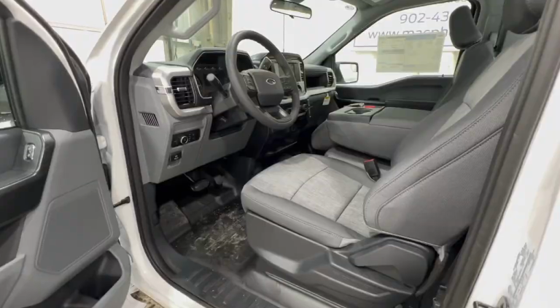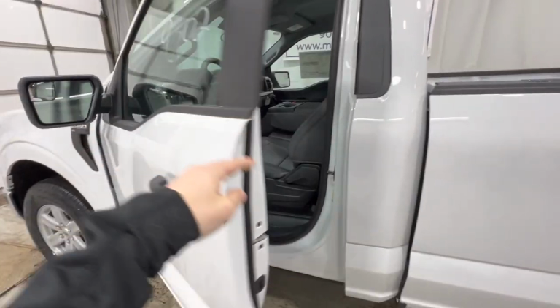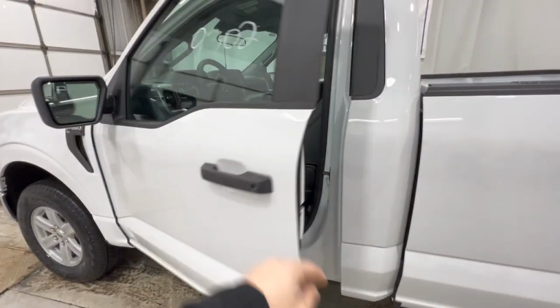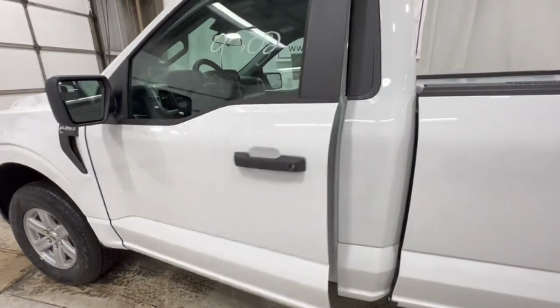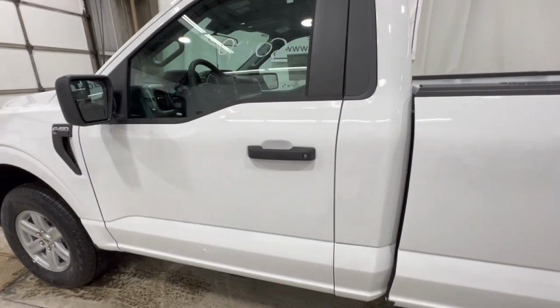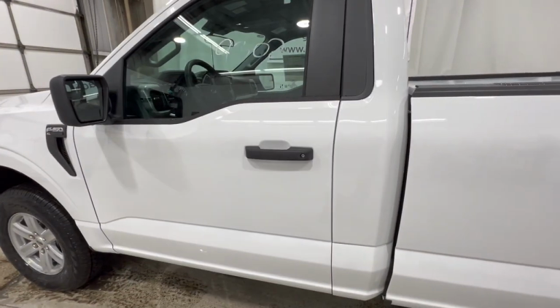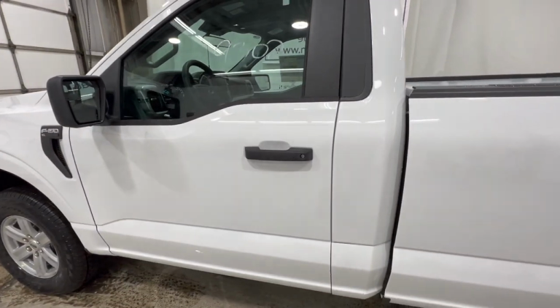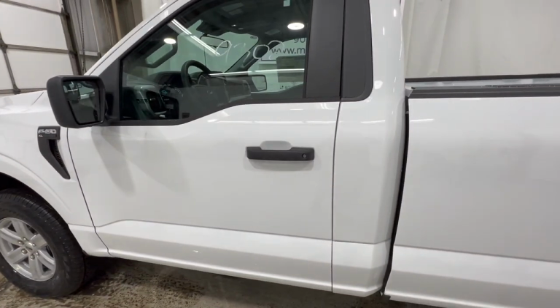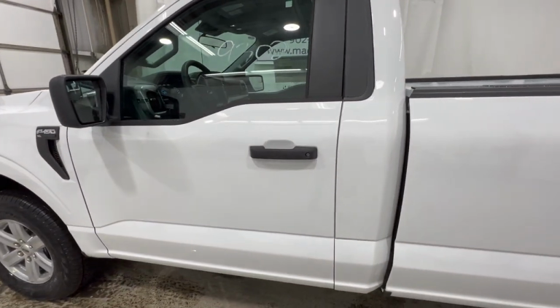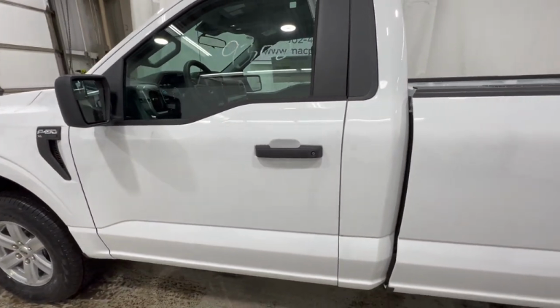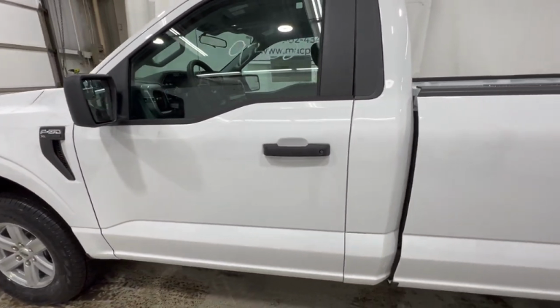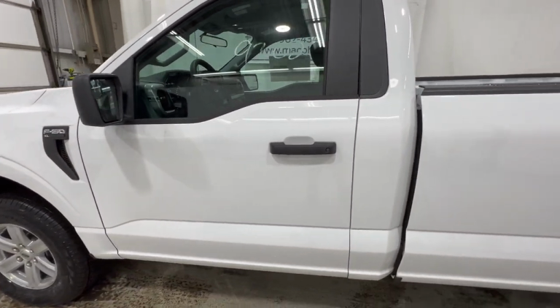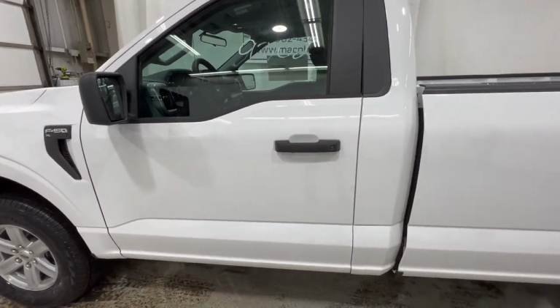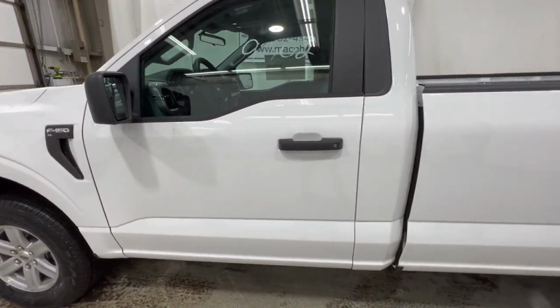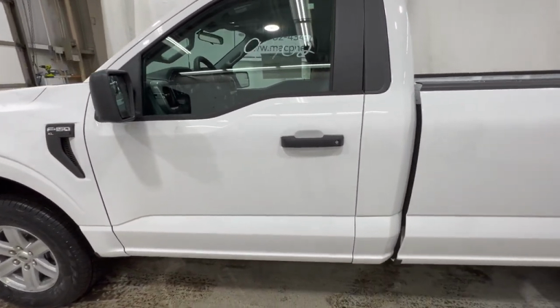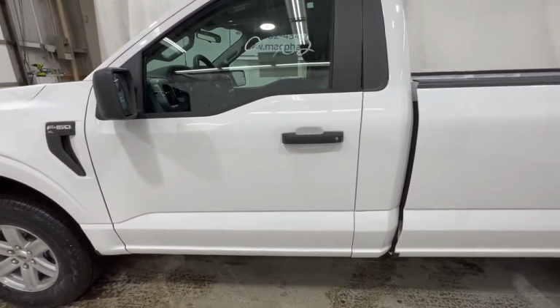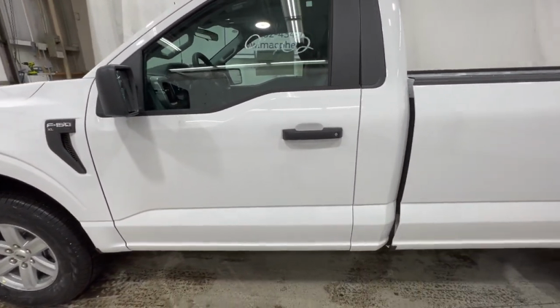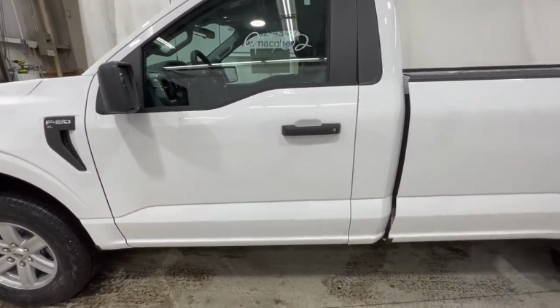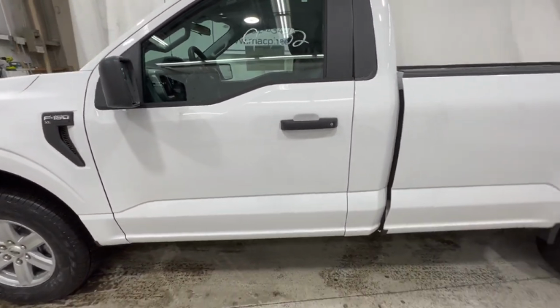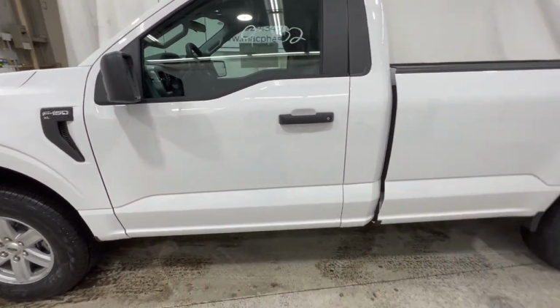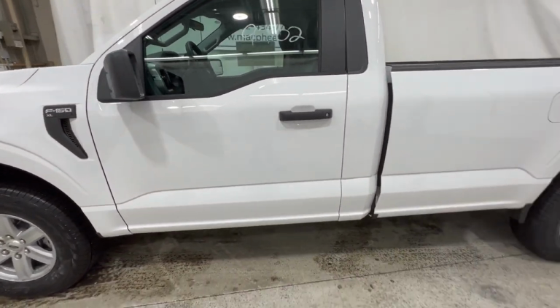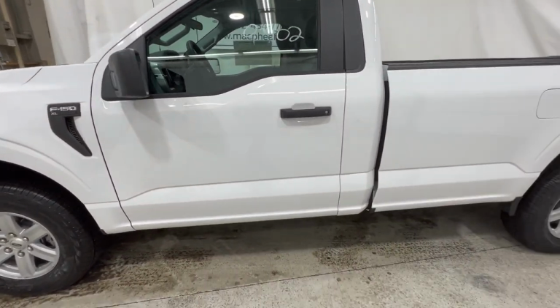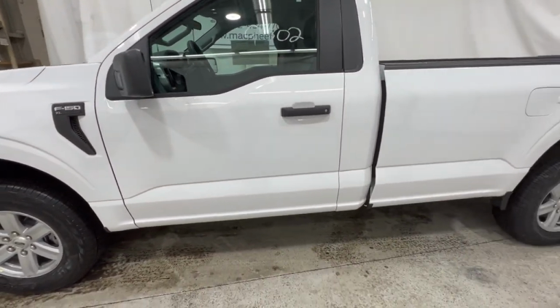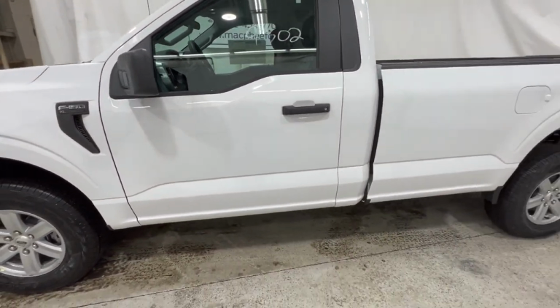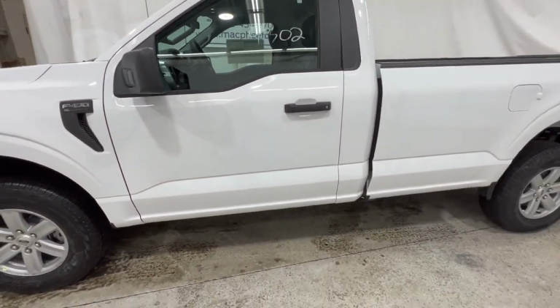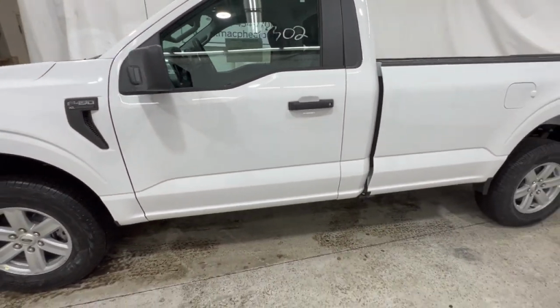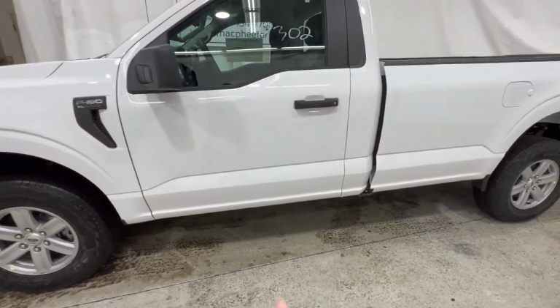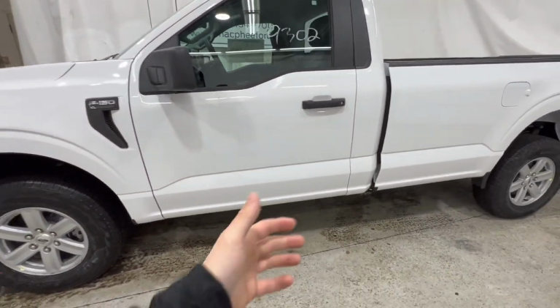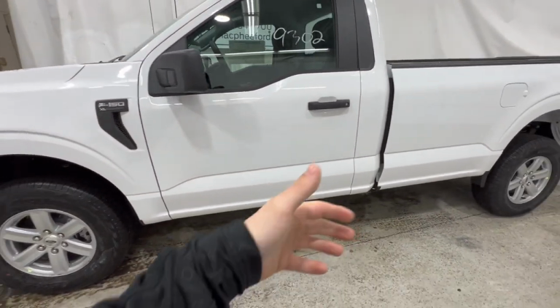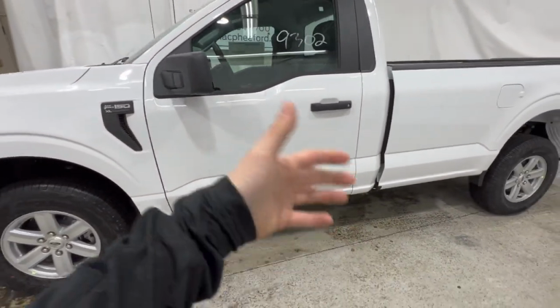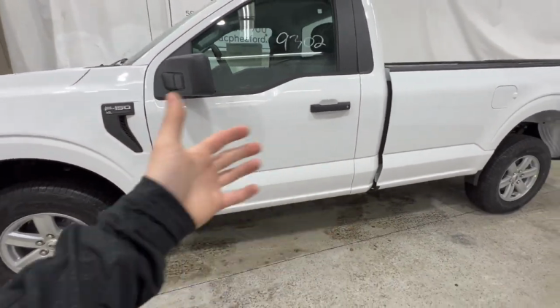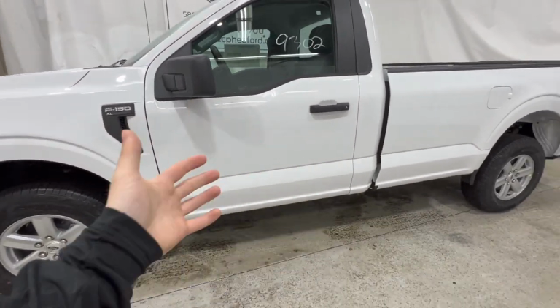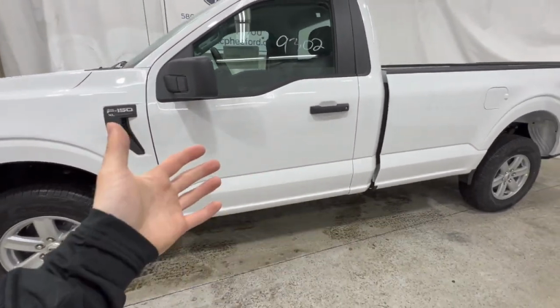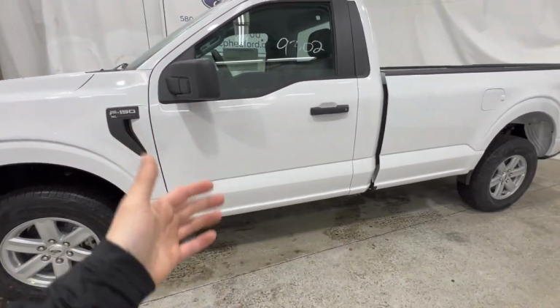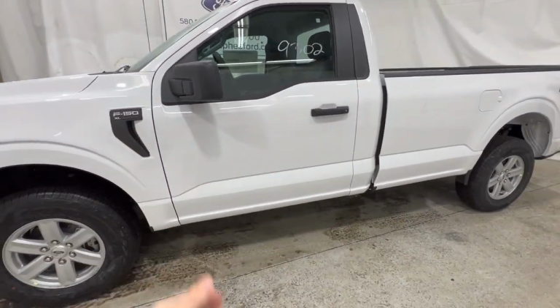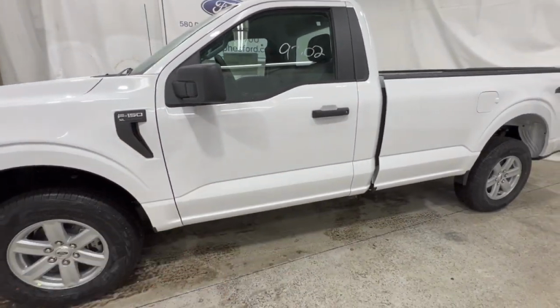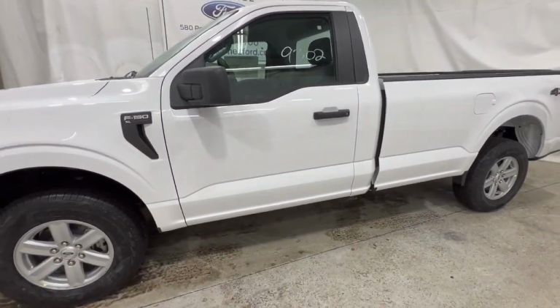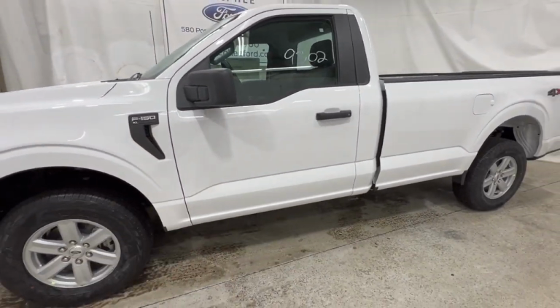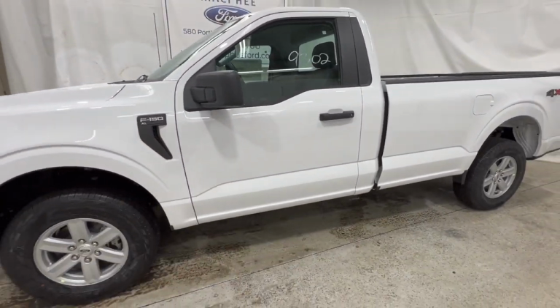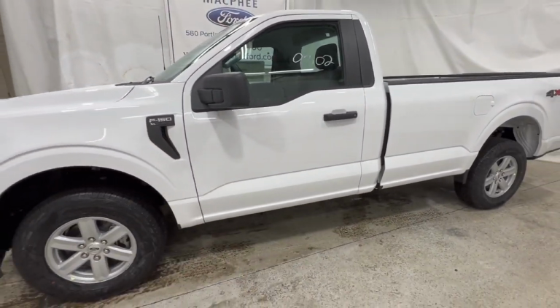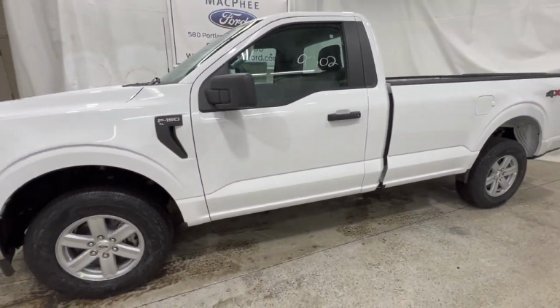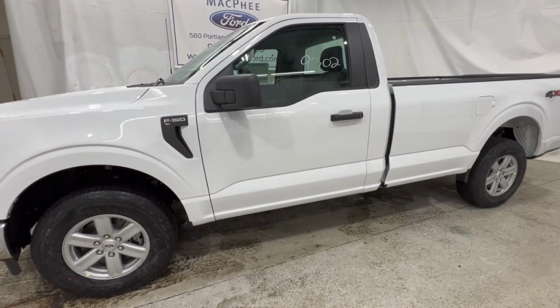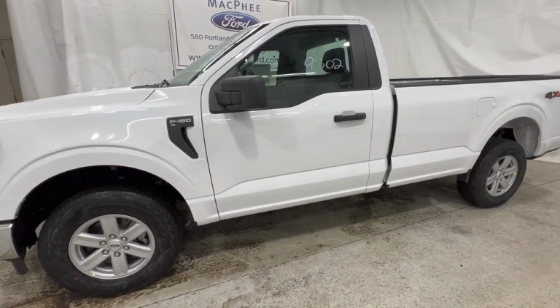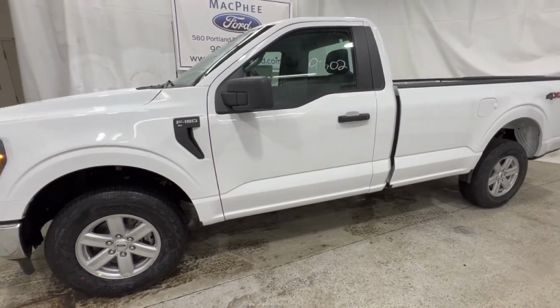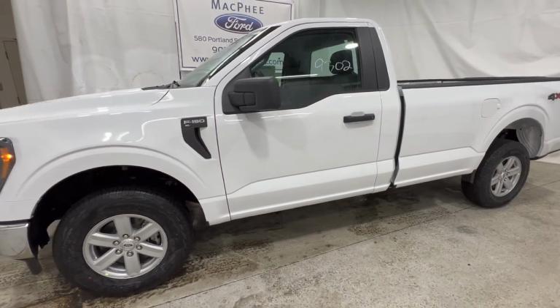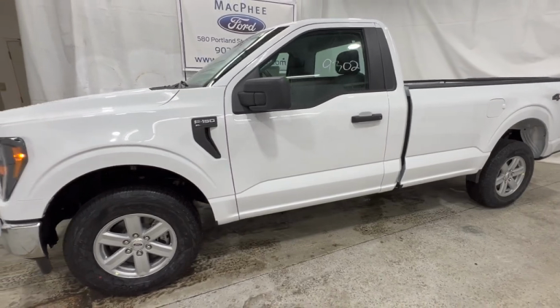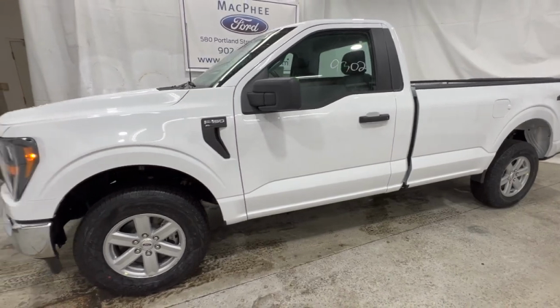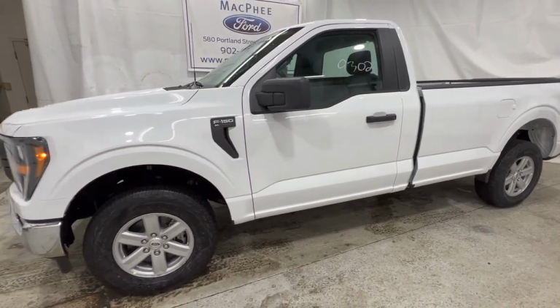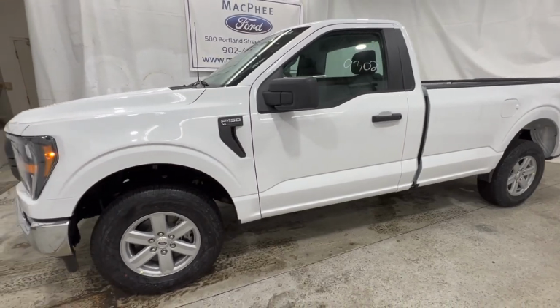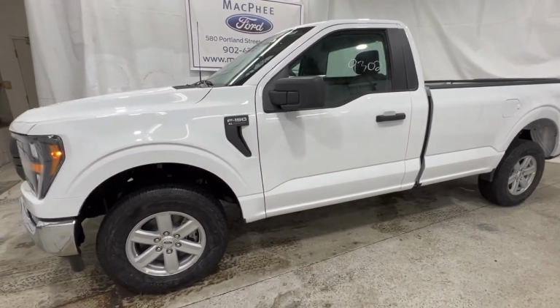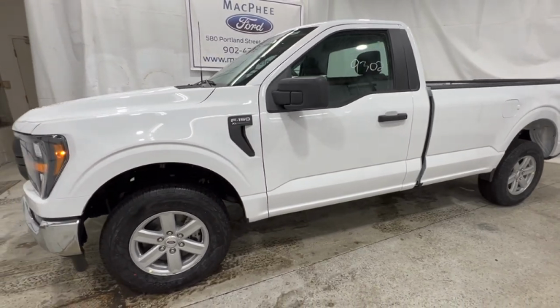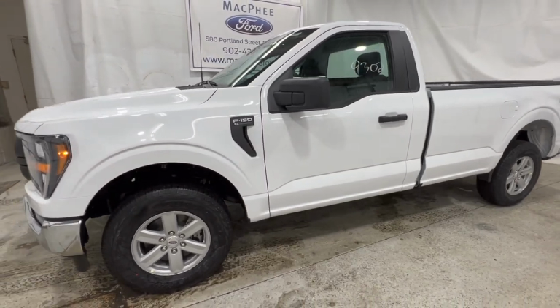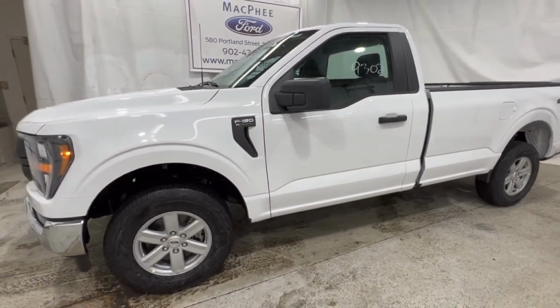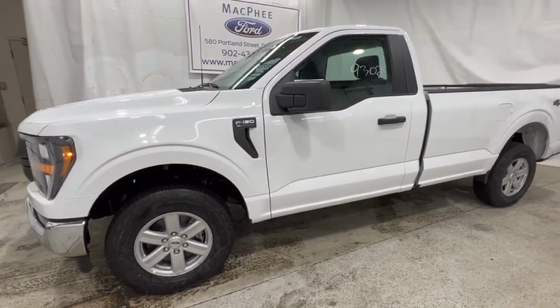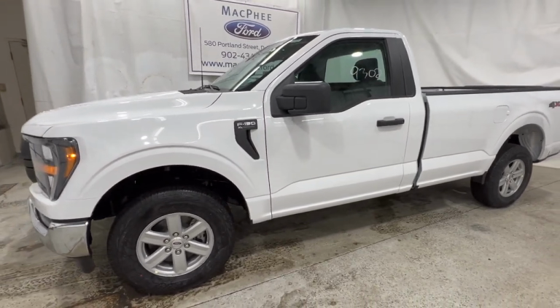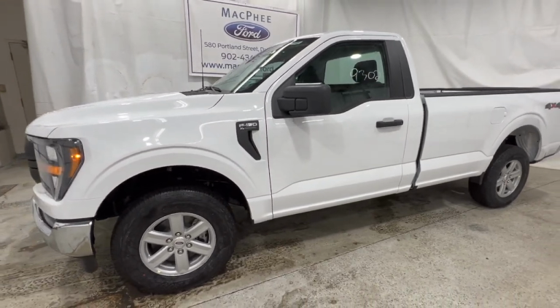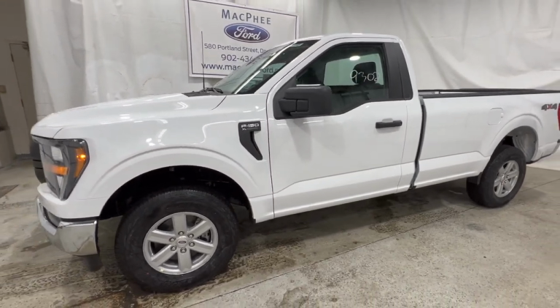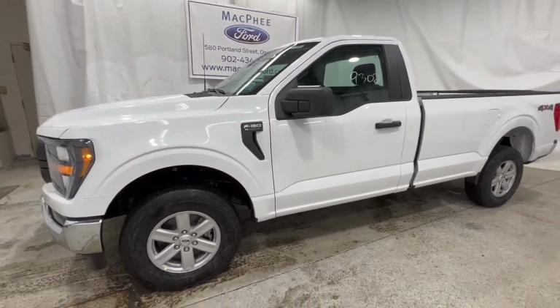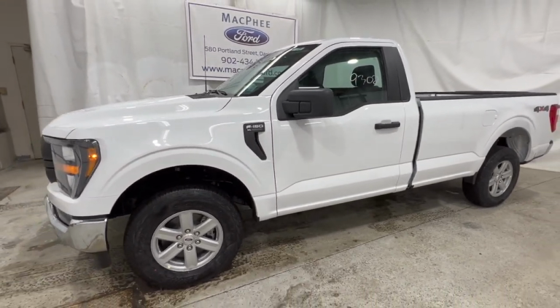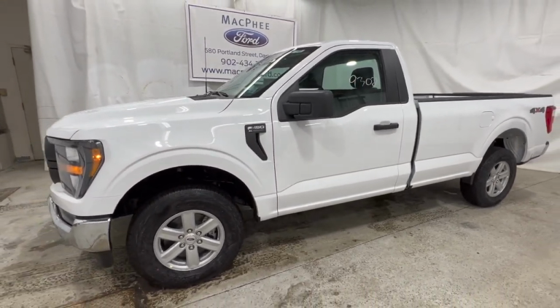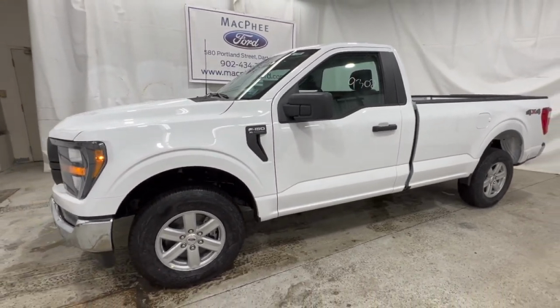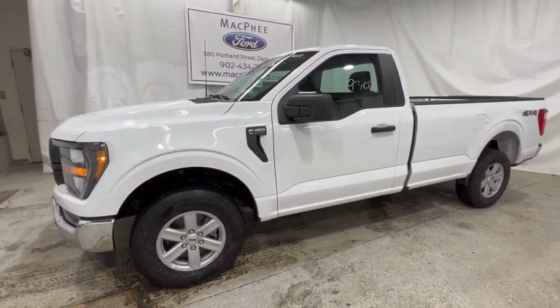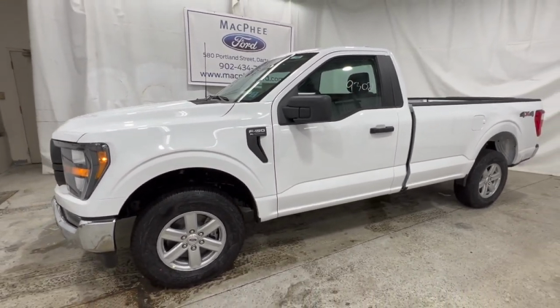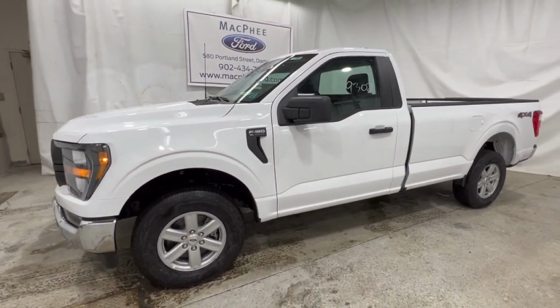That'll pretty much do it for this video. If you want to see more F-150 XL content, feel free to subscribe. Thanks for watching — we'll see you in the next video.